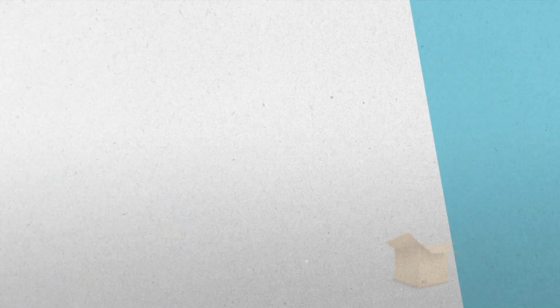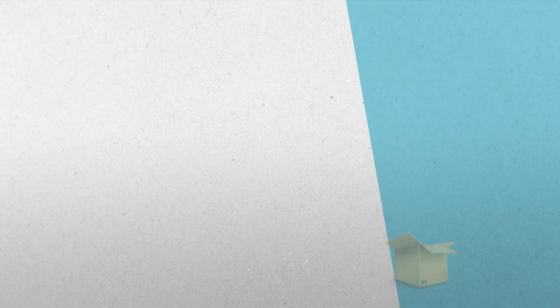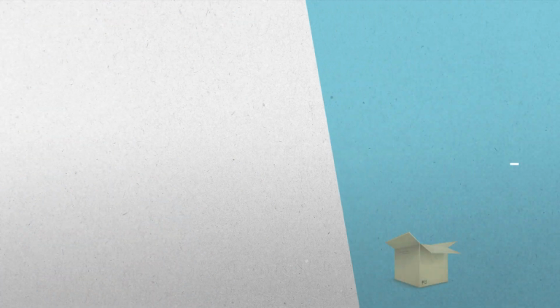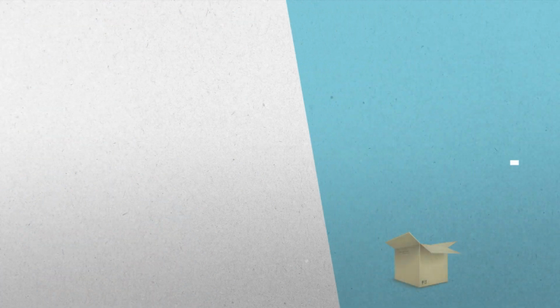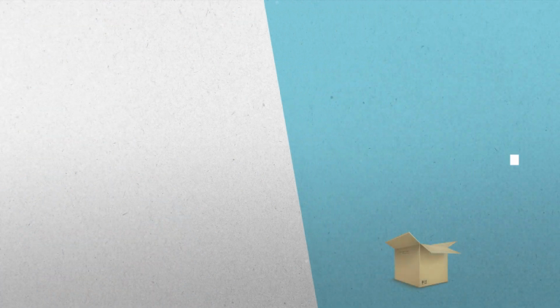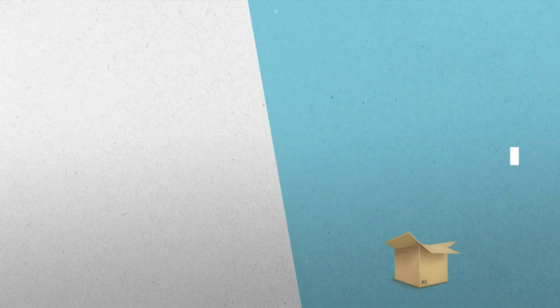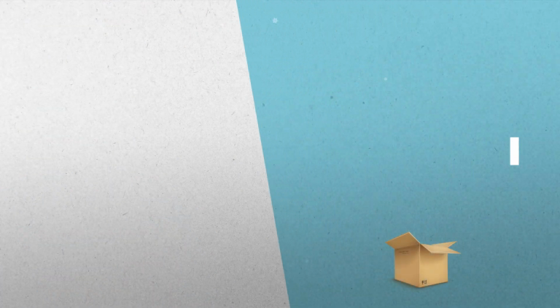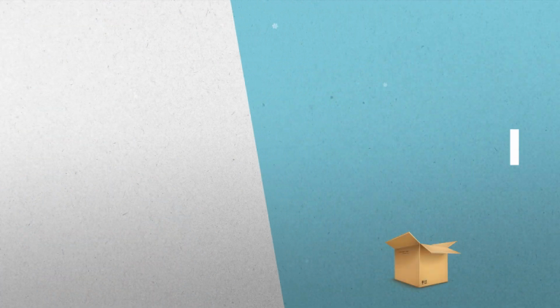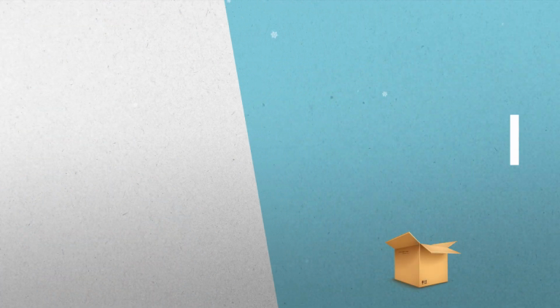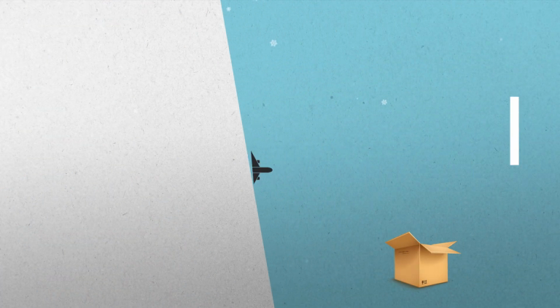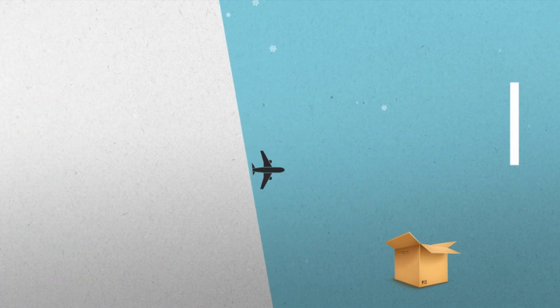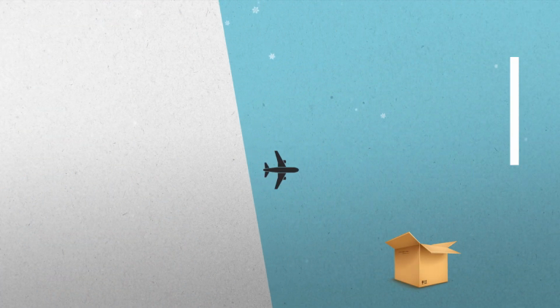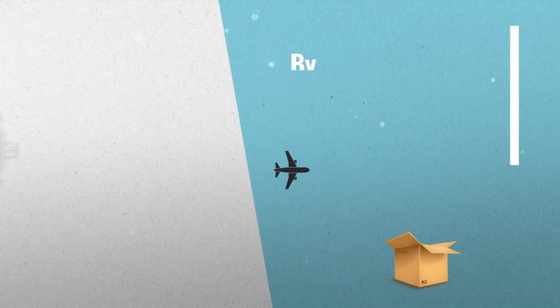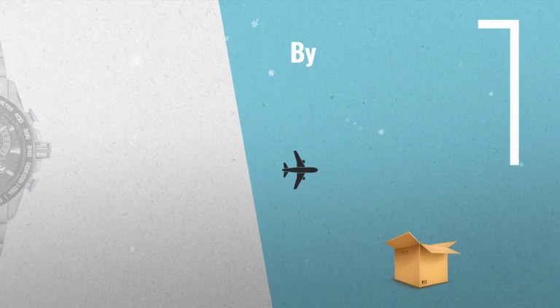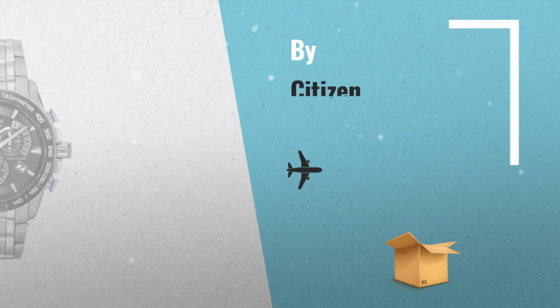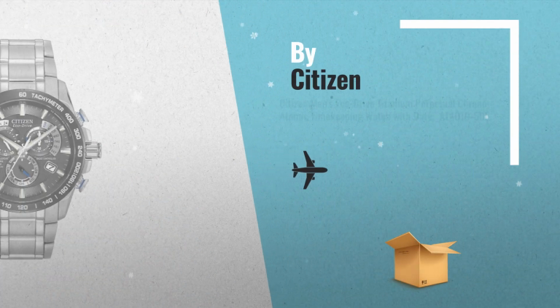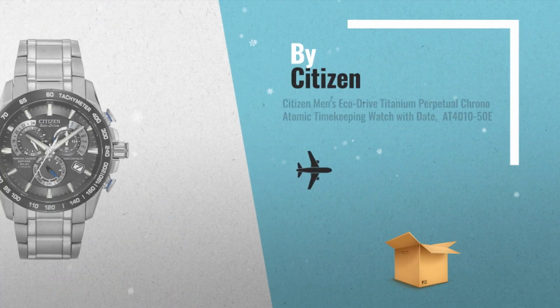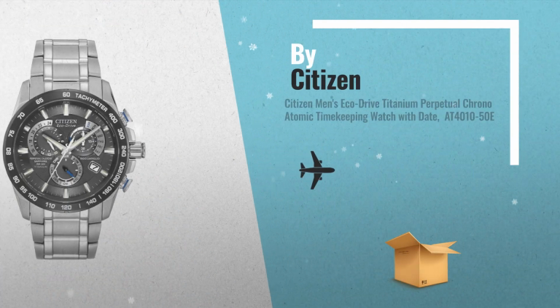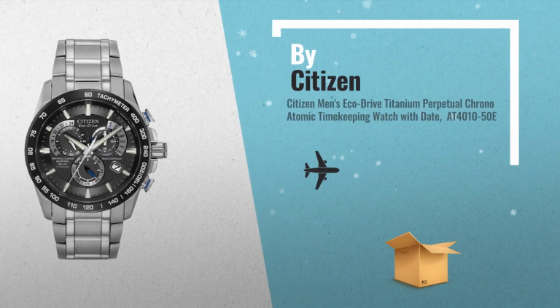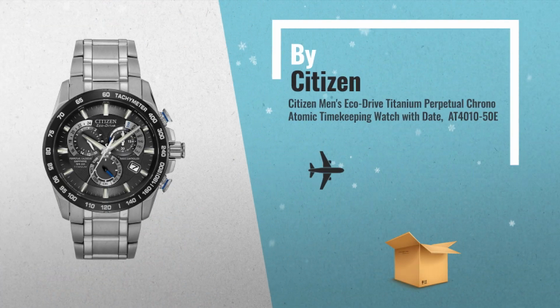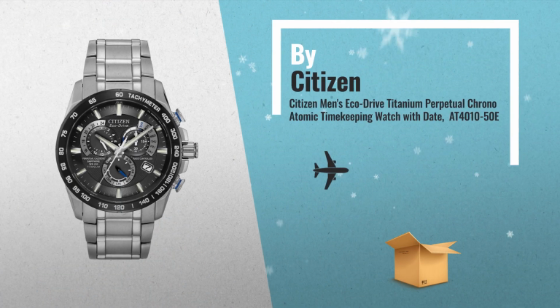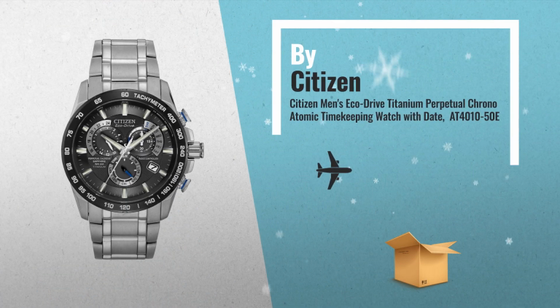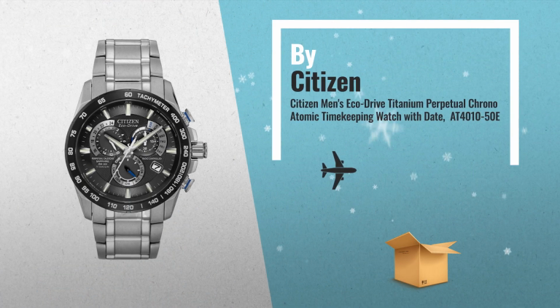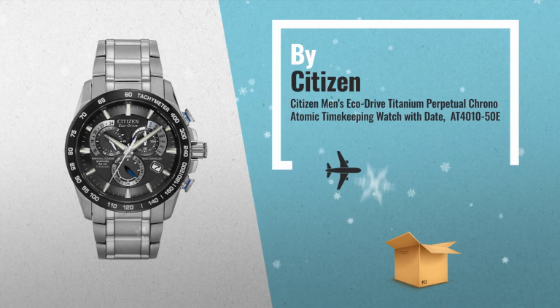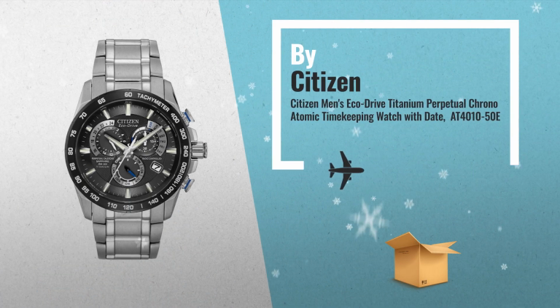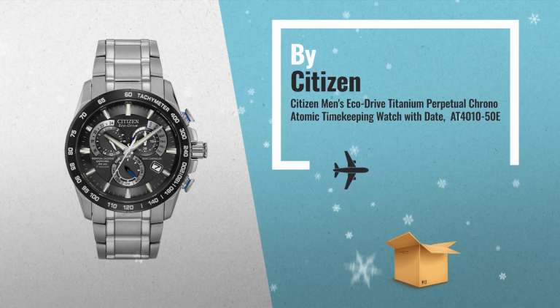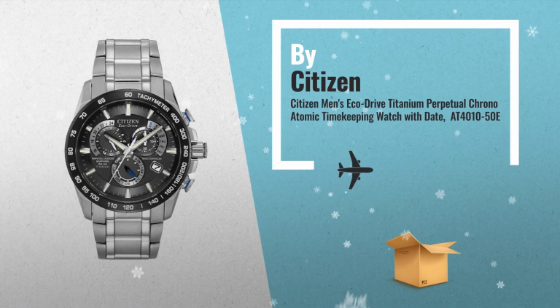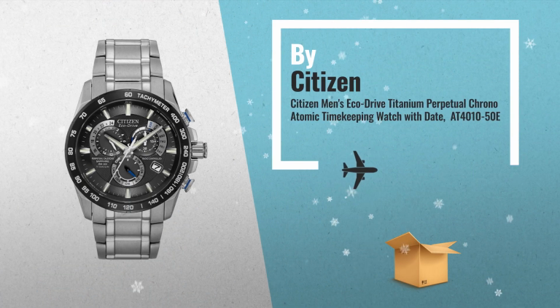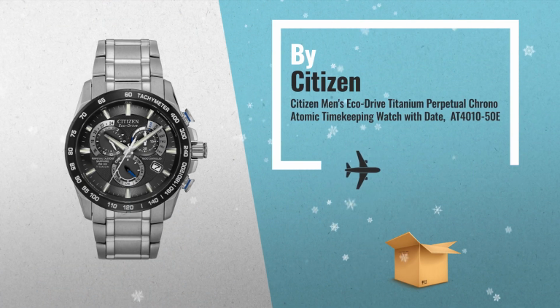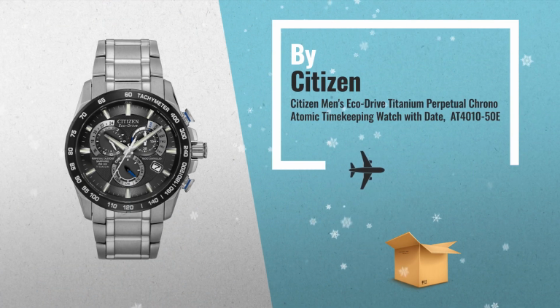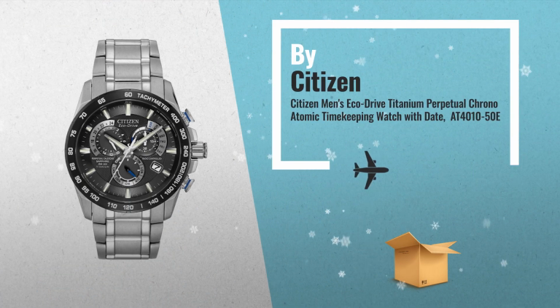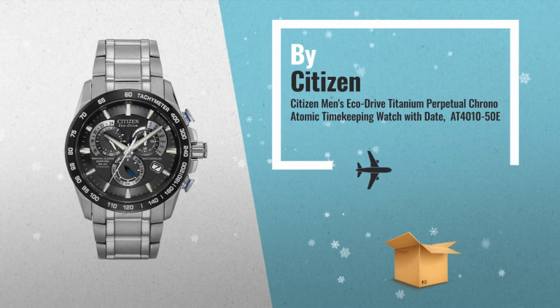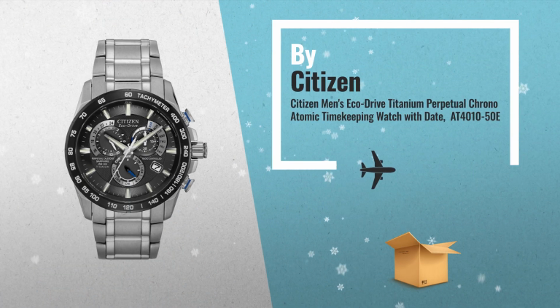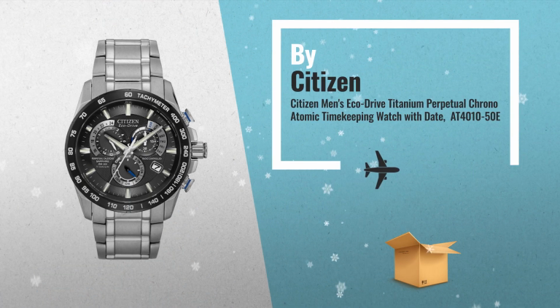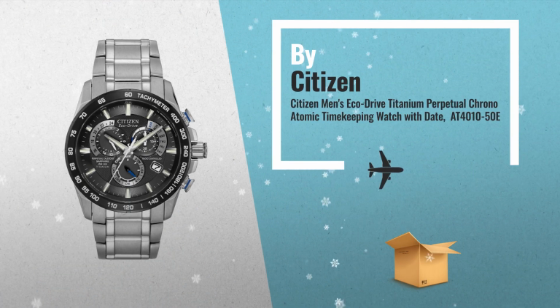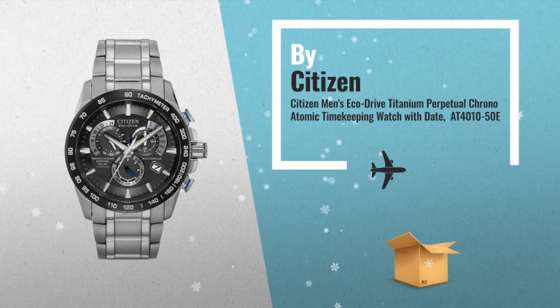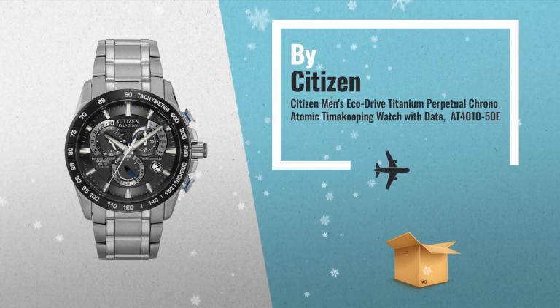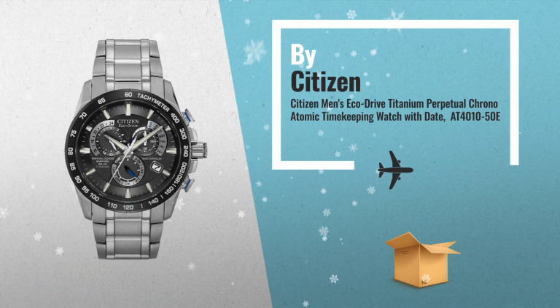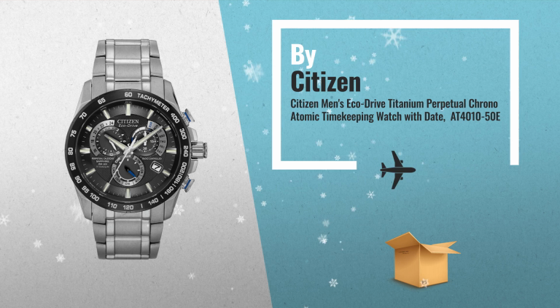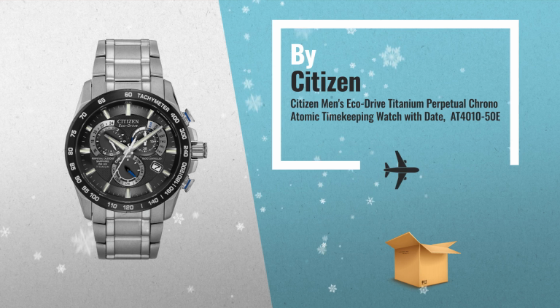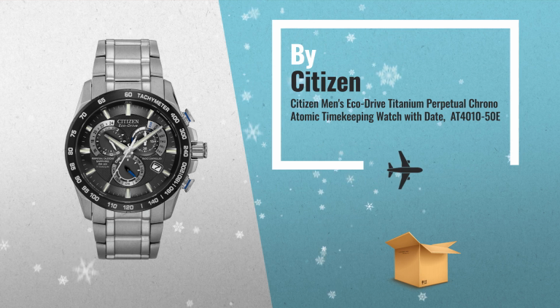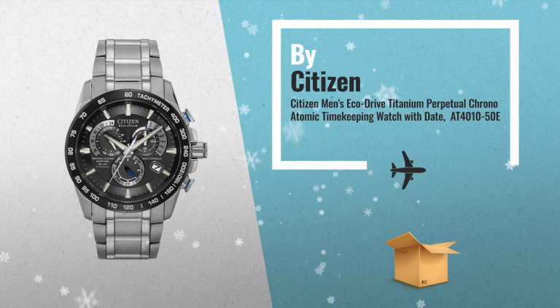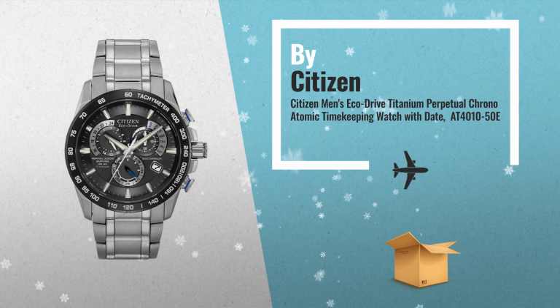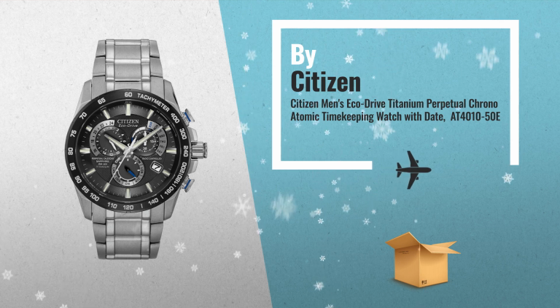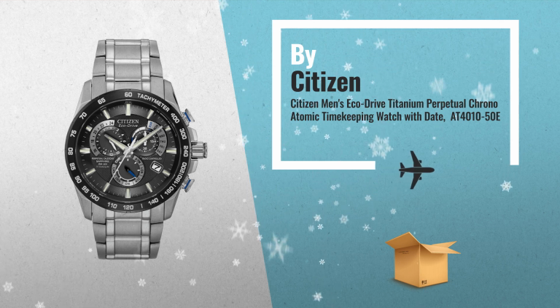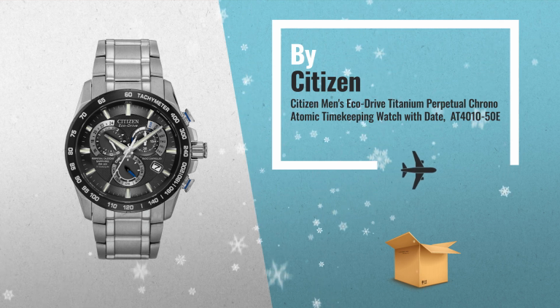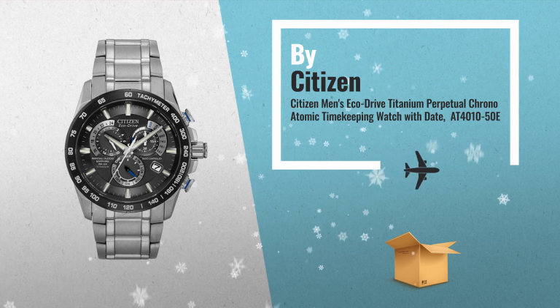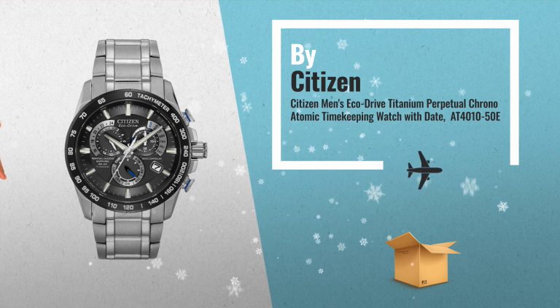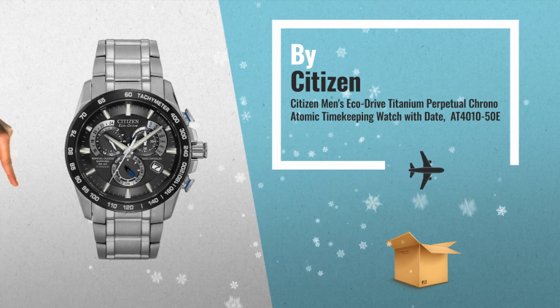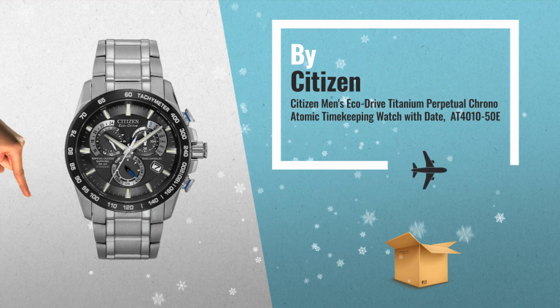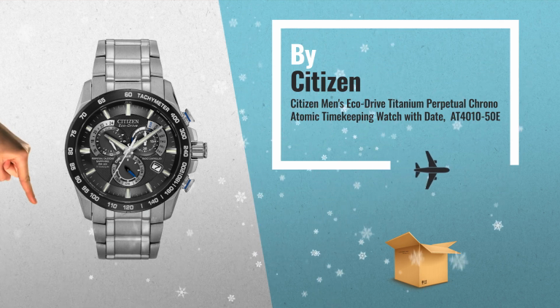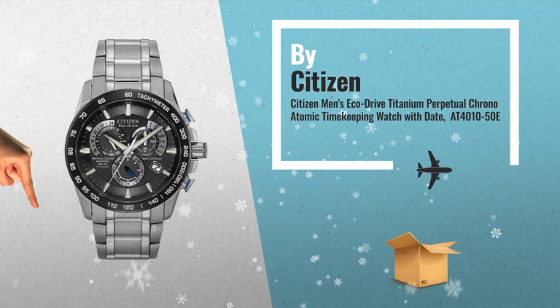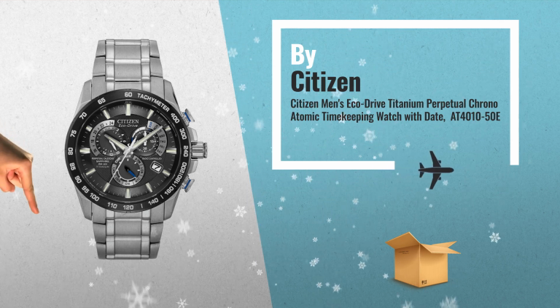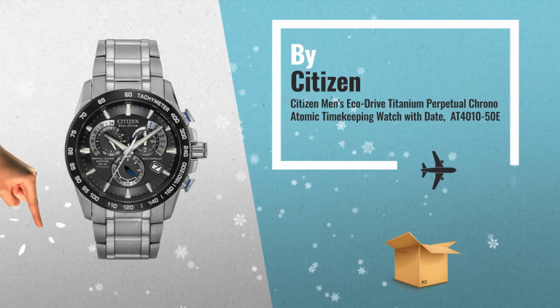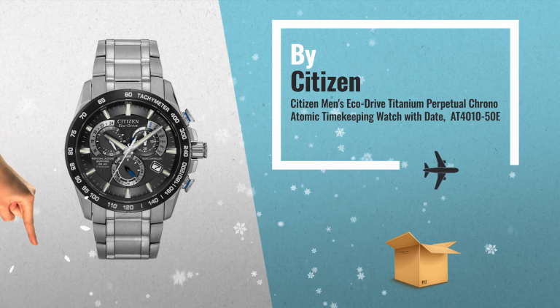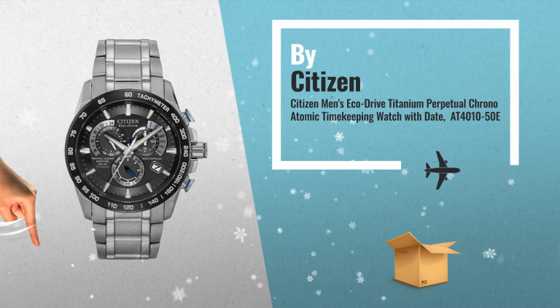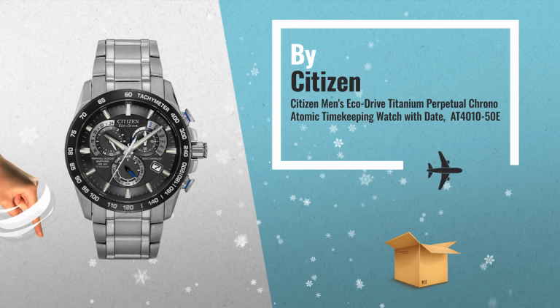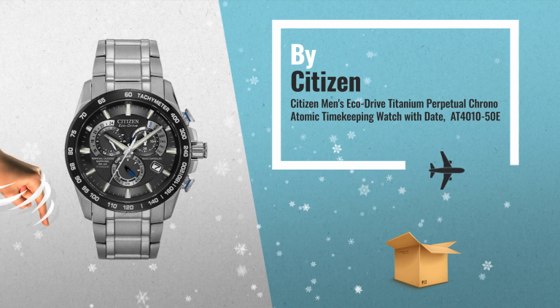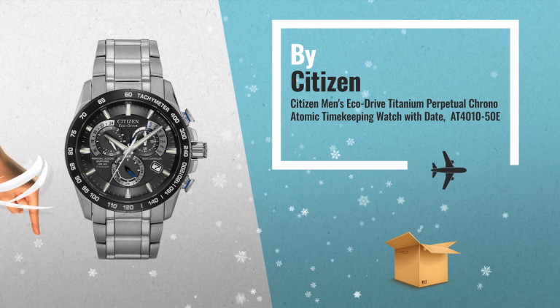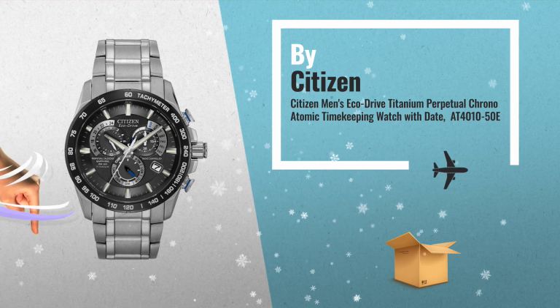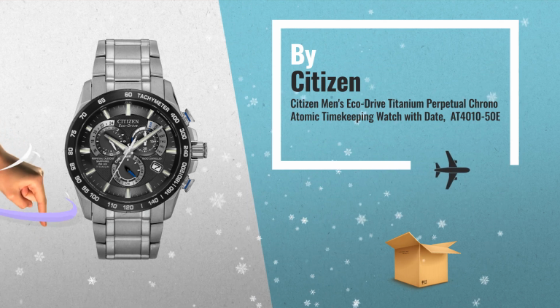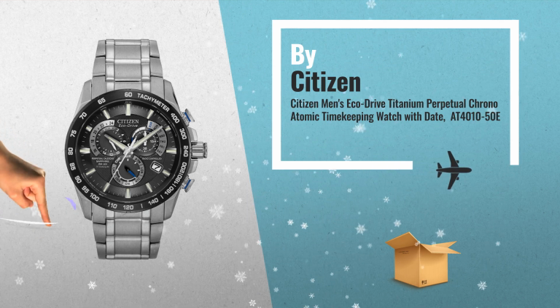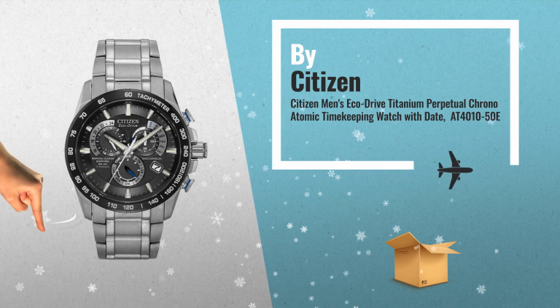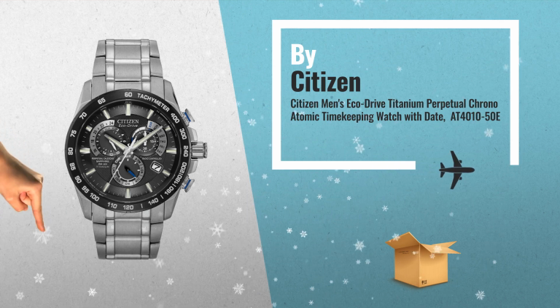Number 3, by Citizen. For more great gift ideas for him, just click this link below.